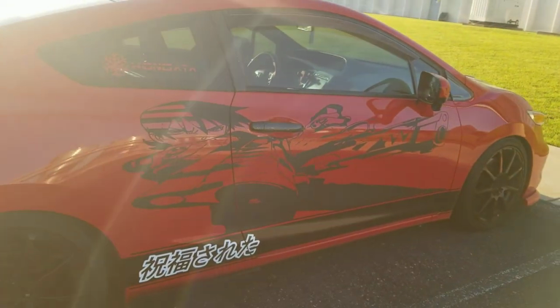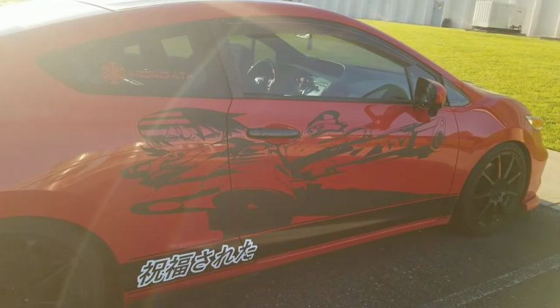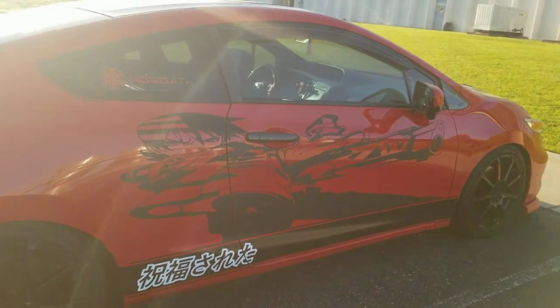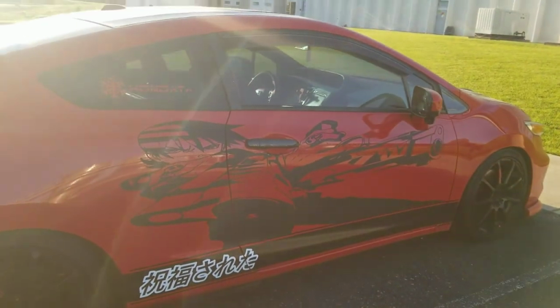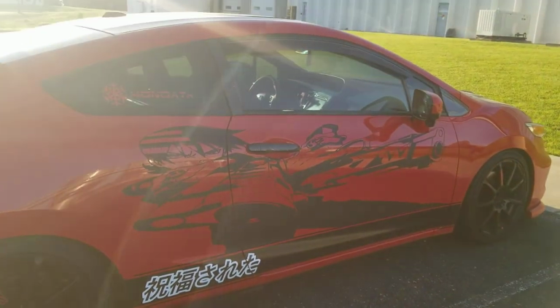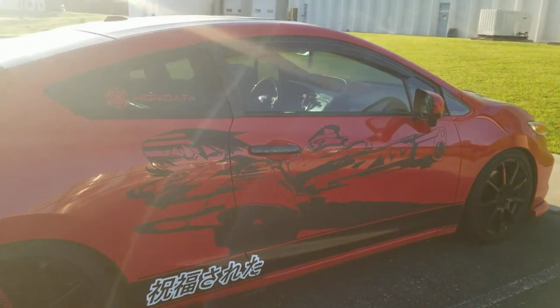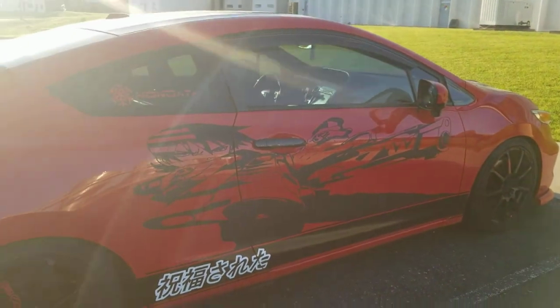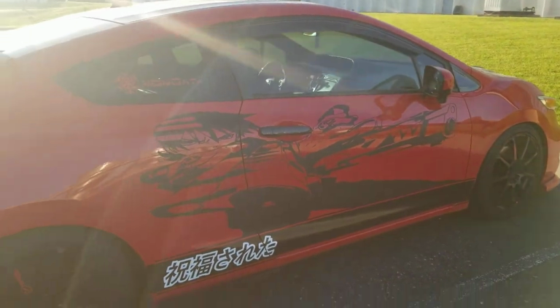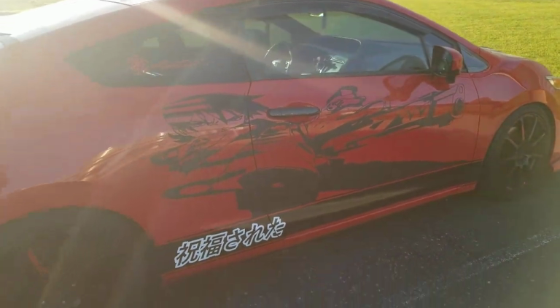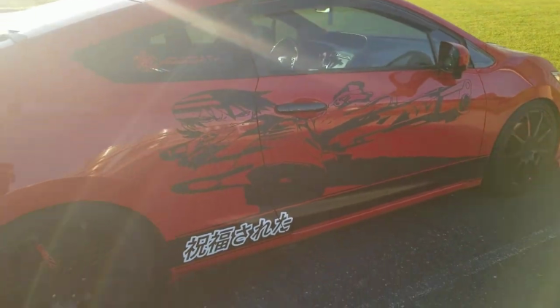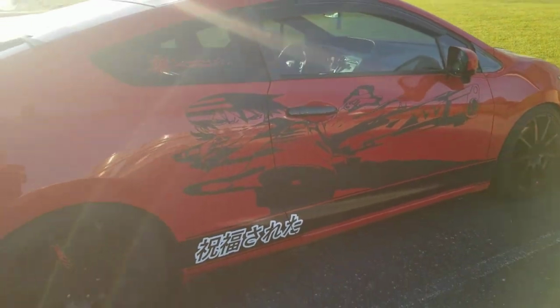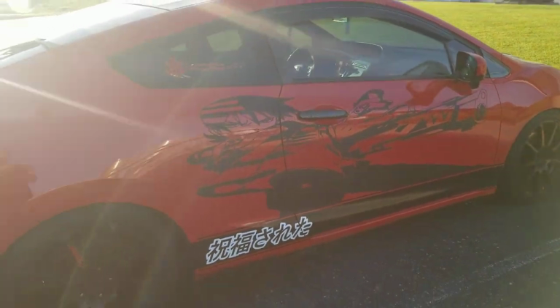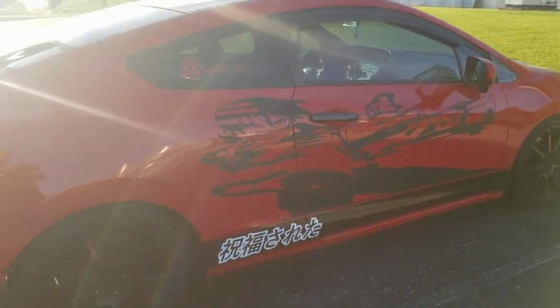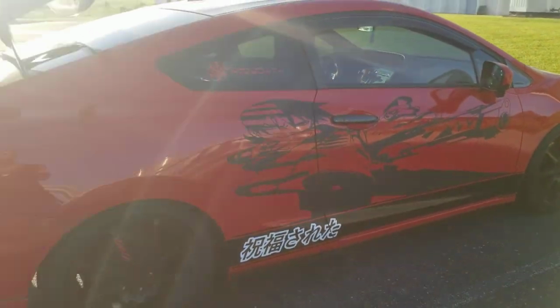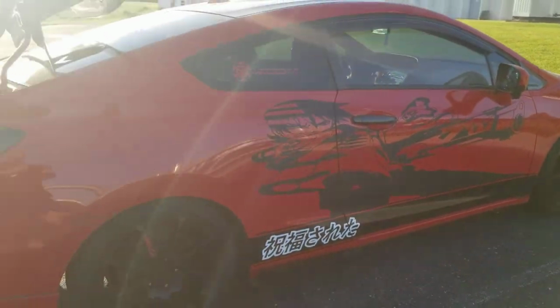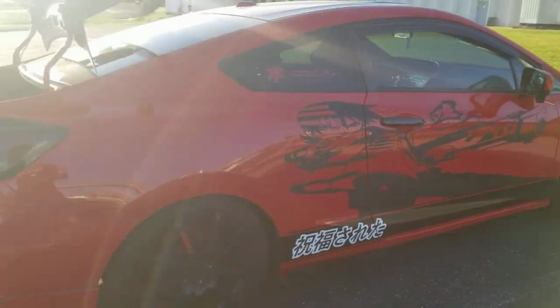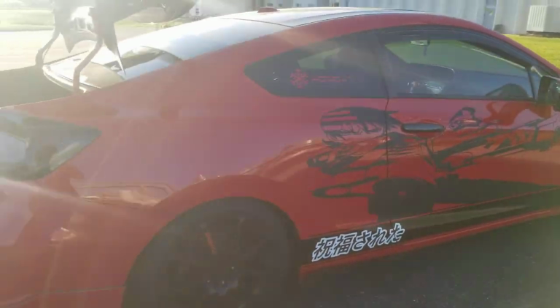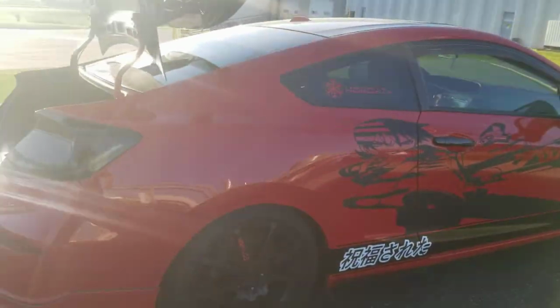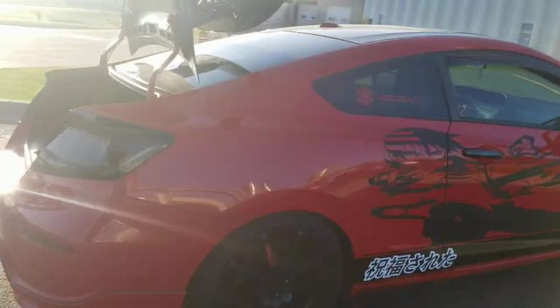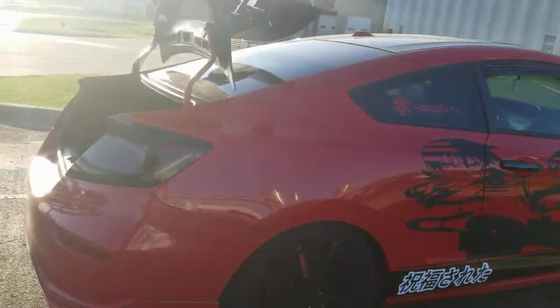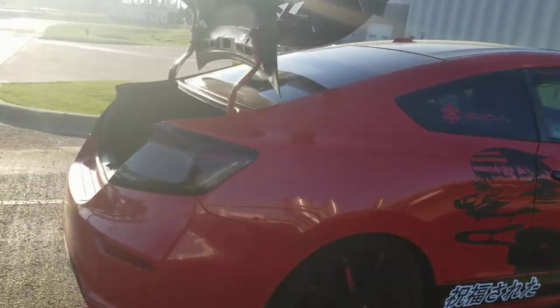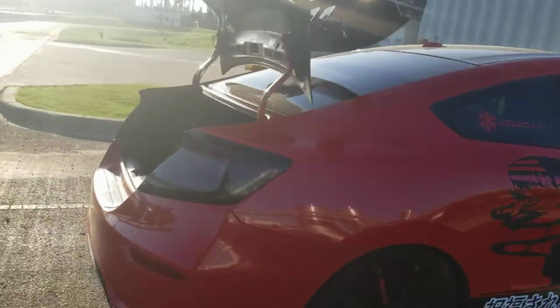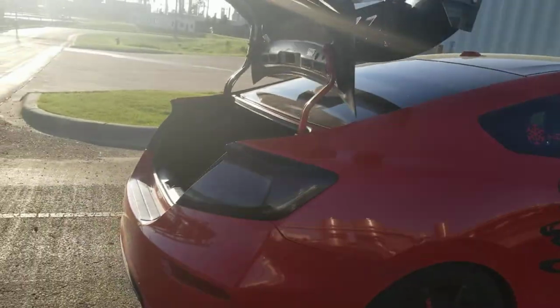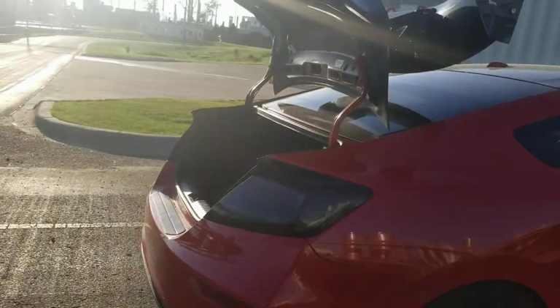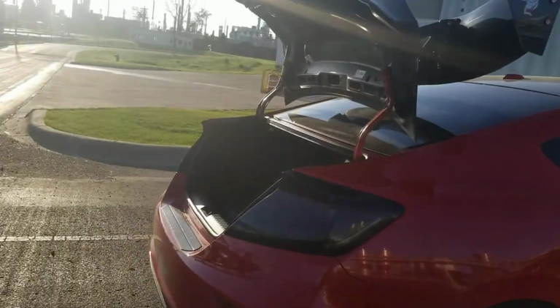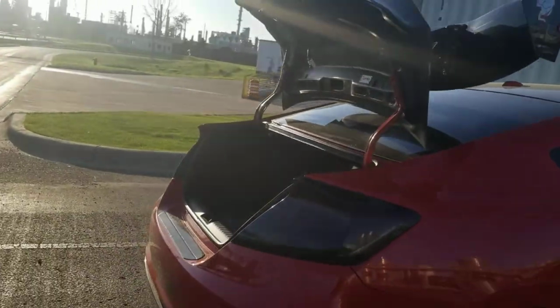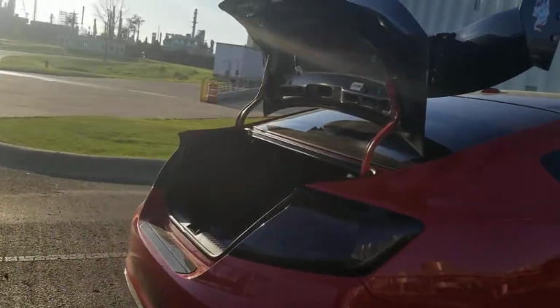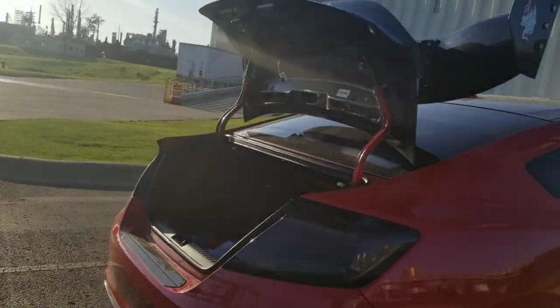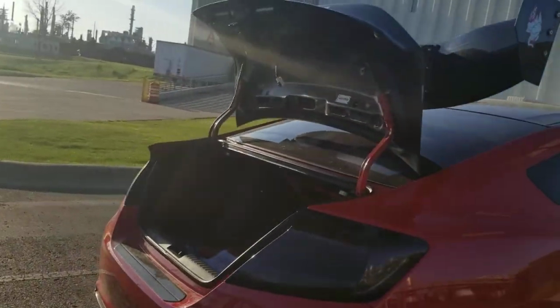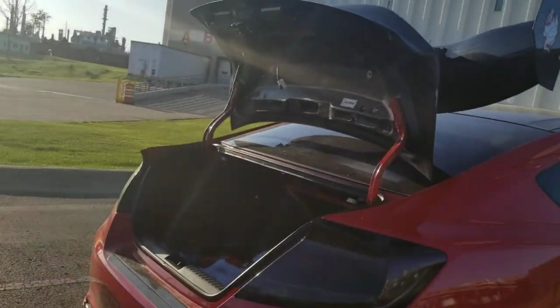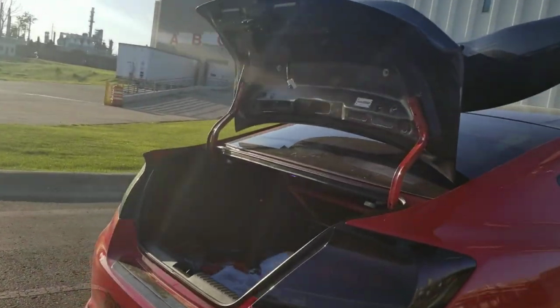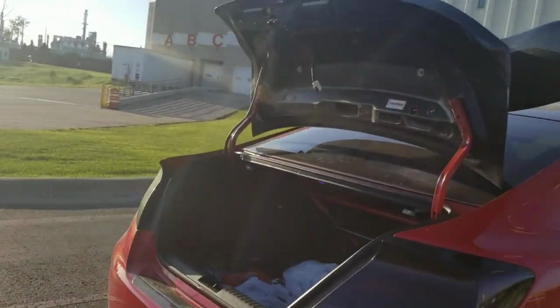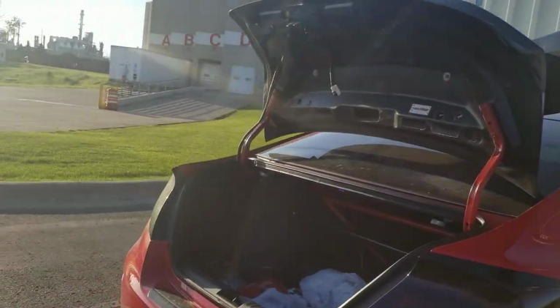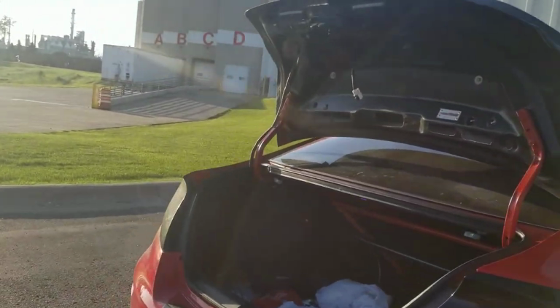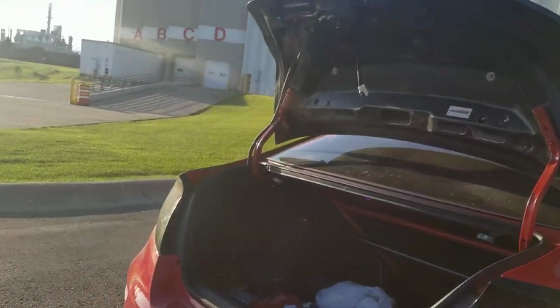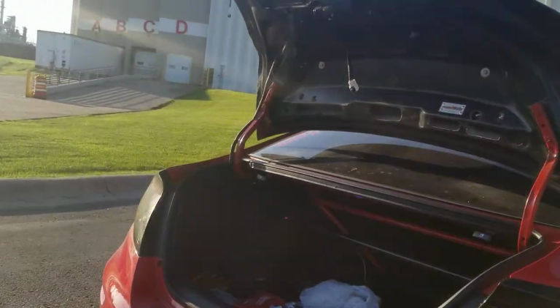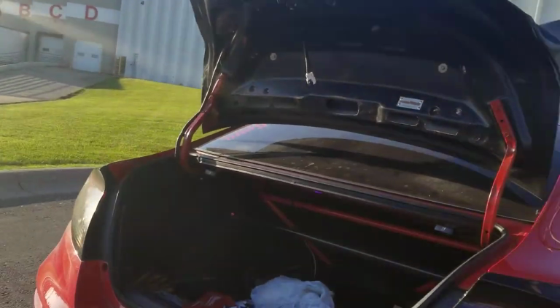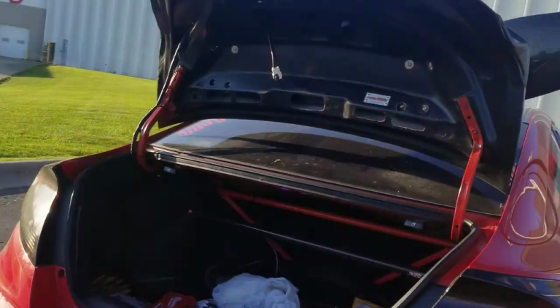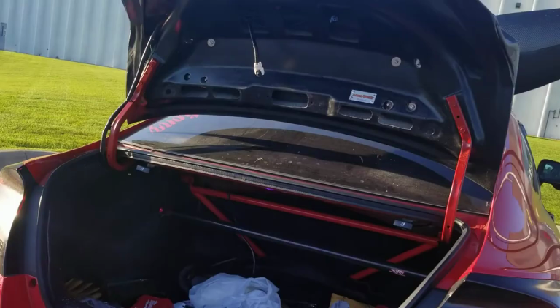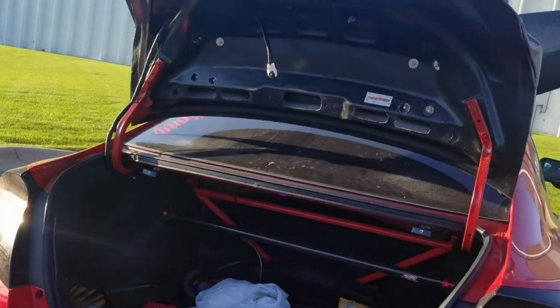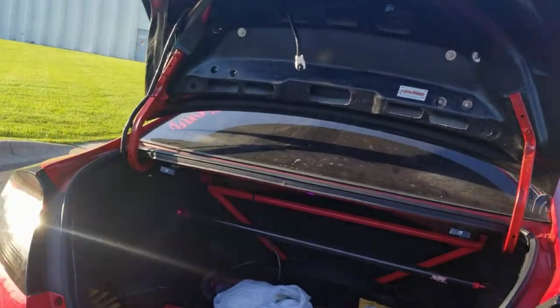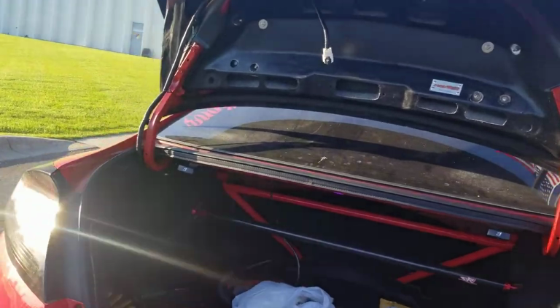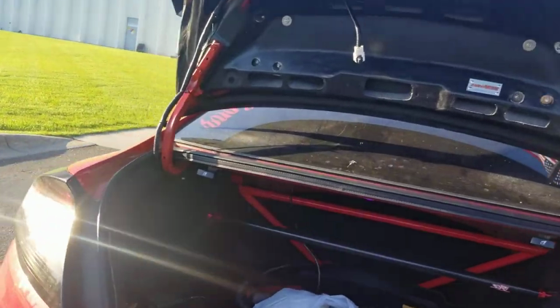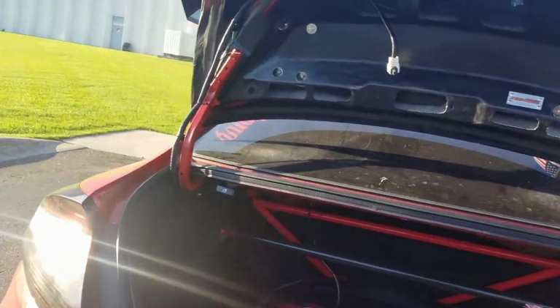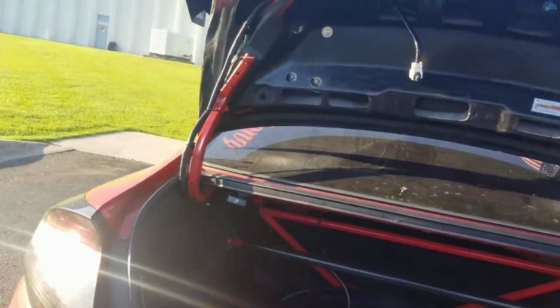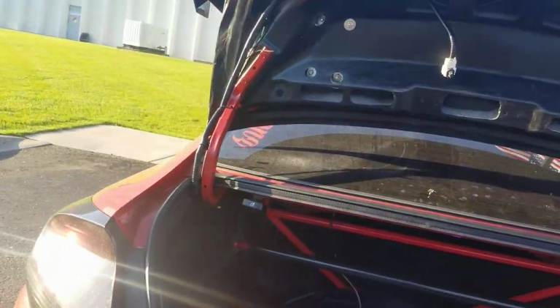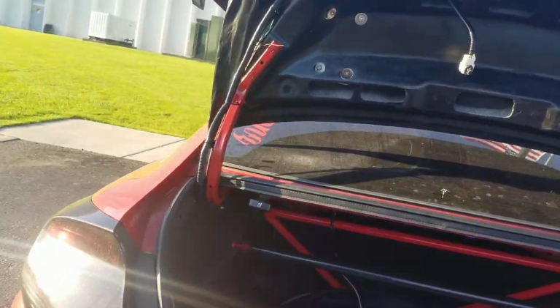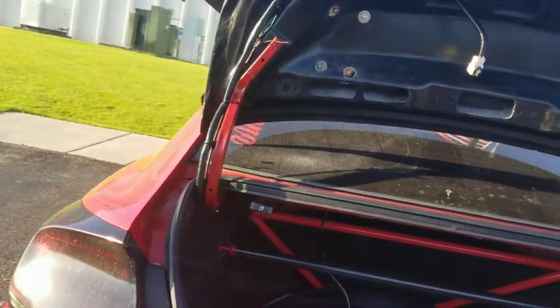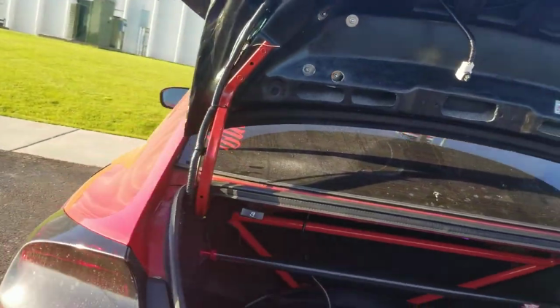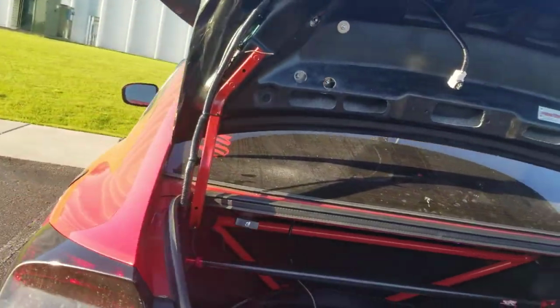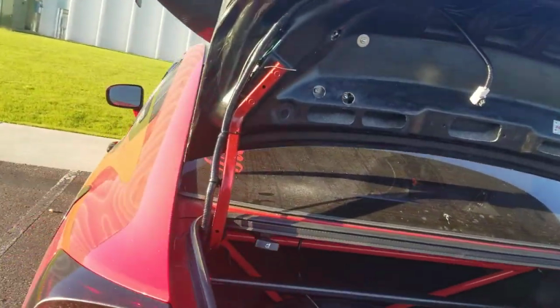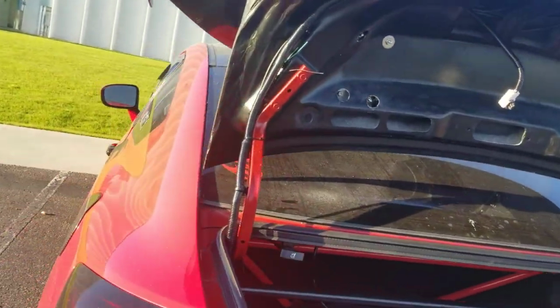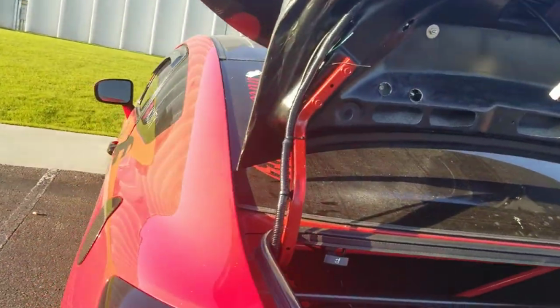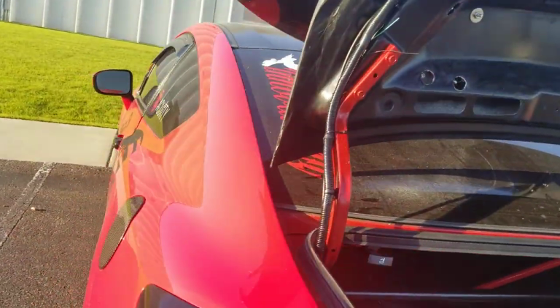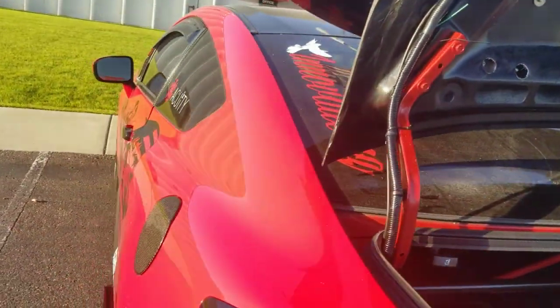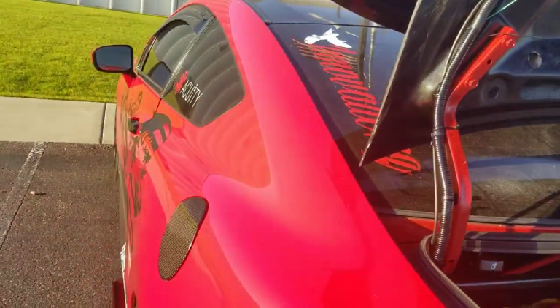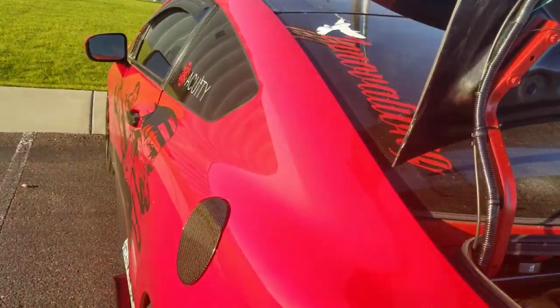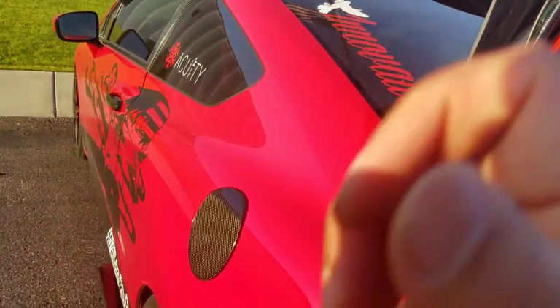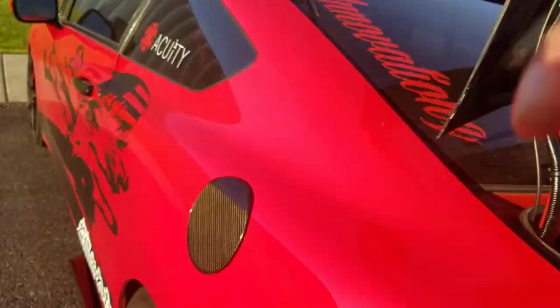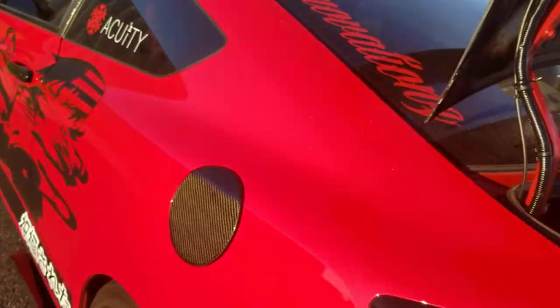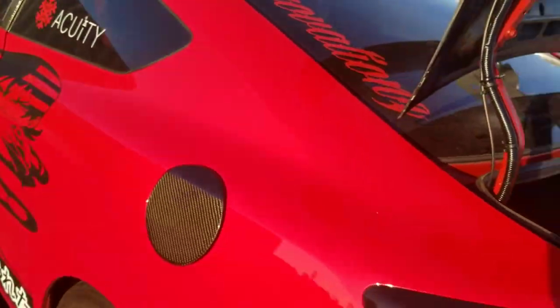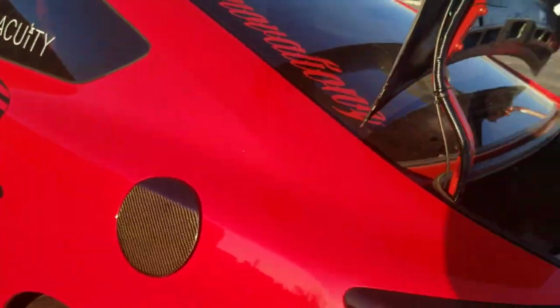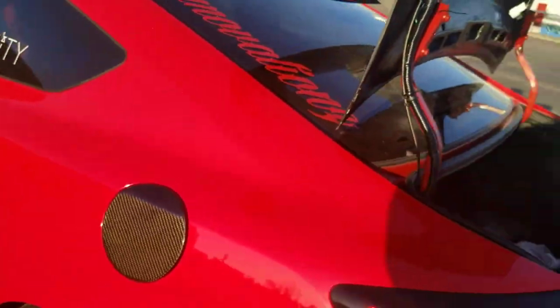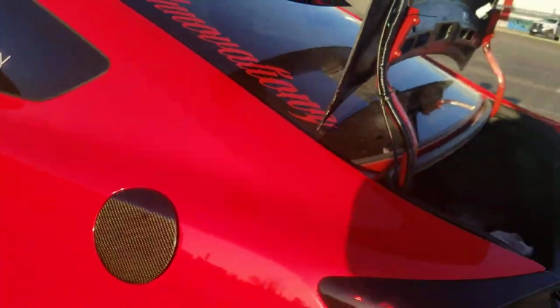What's going on YouTube? This is the official review of the Kevman's carbon fiber trunk lid.